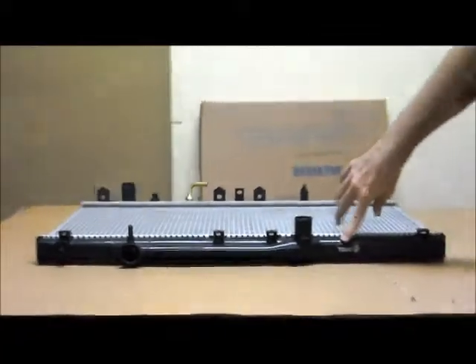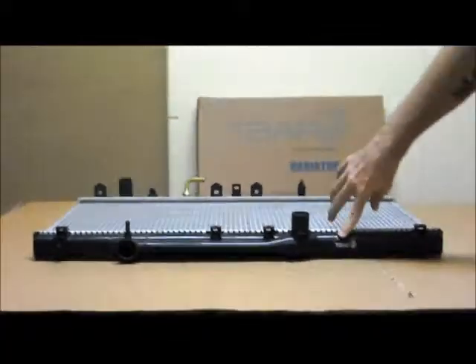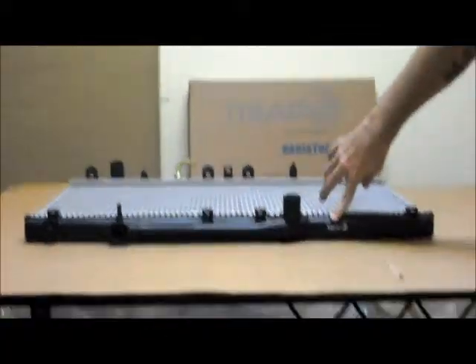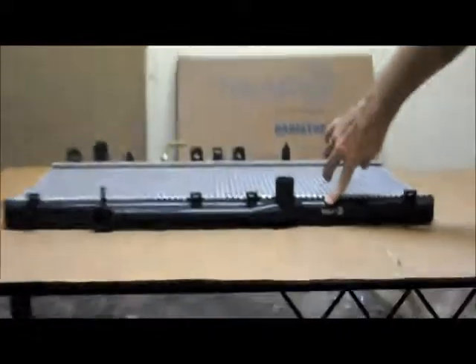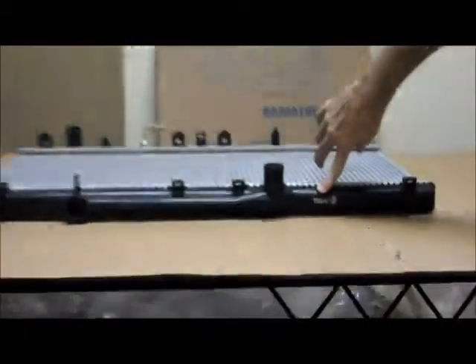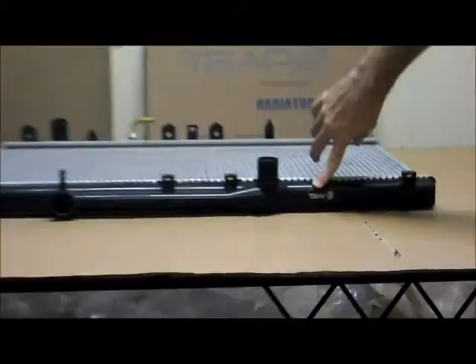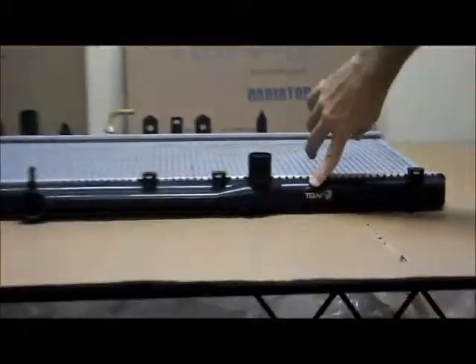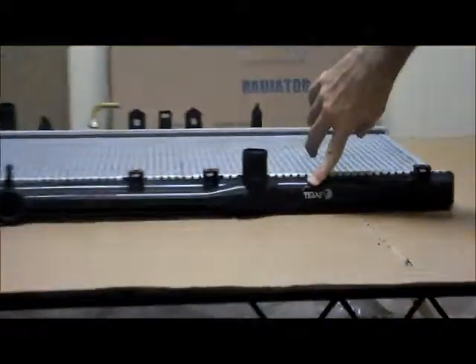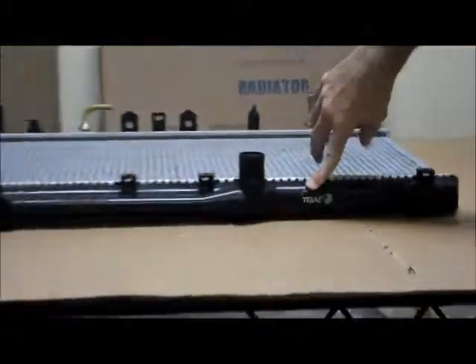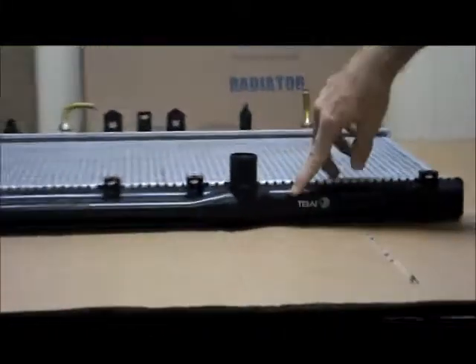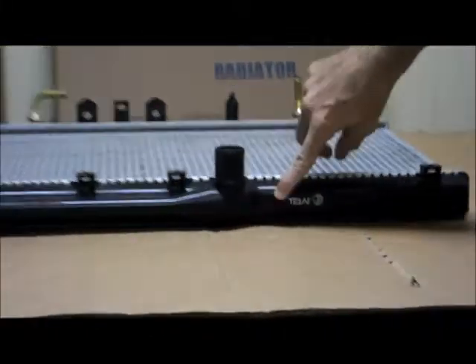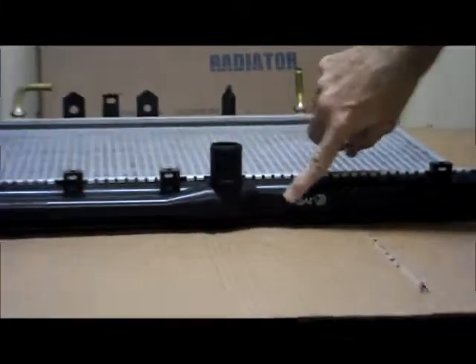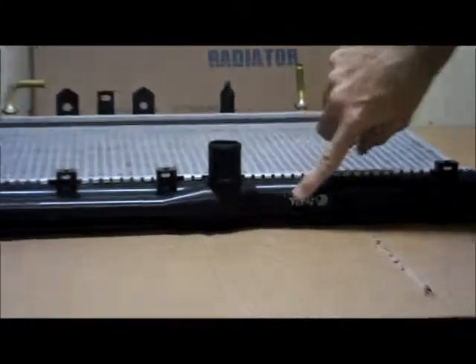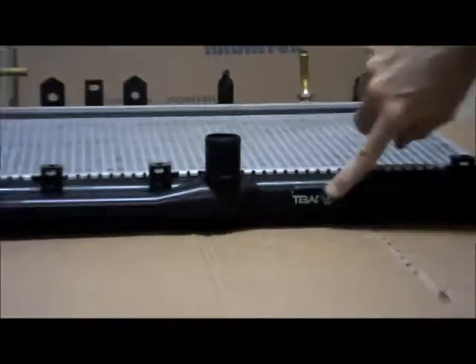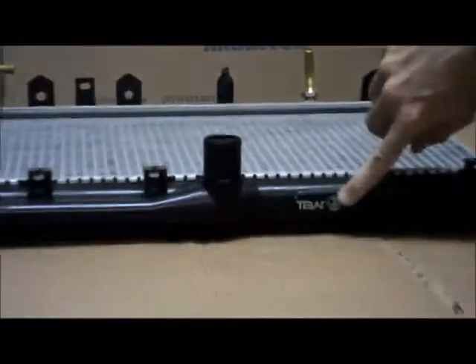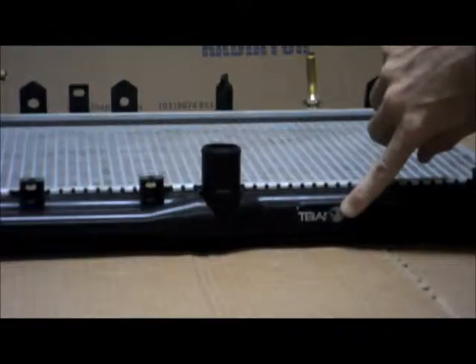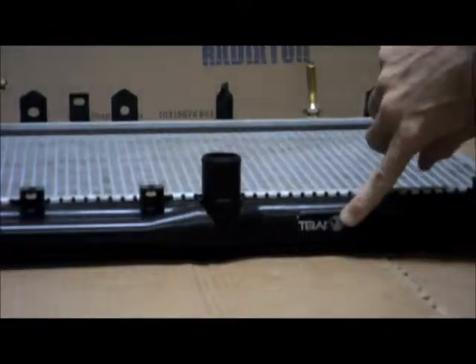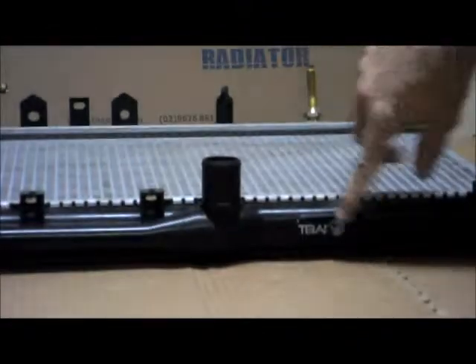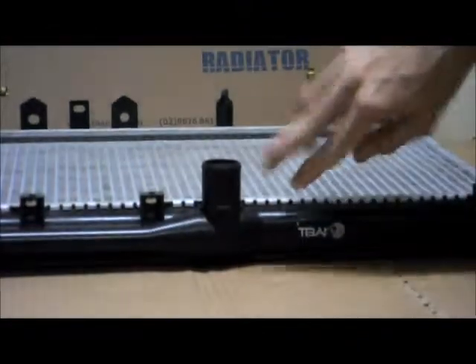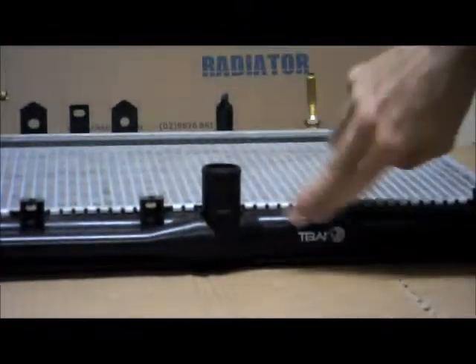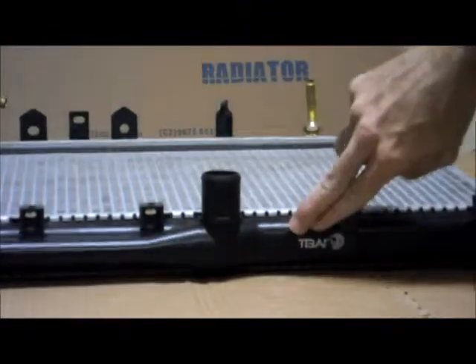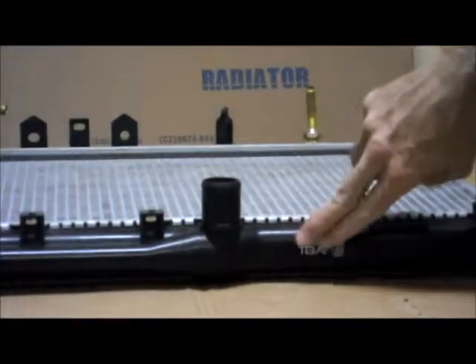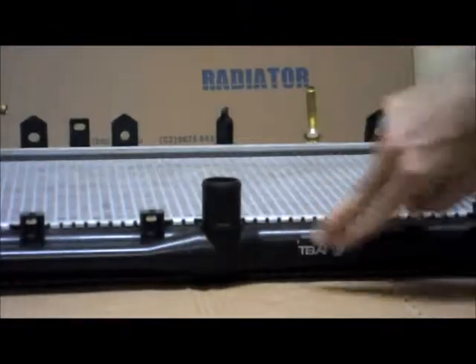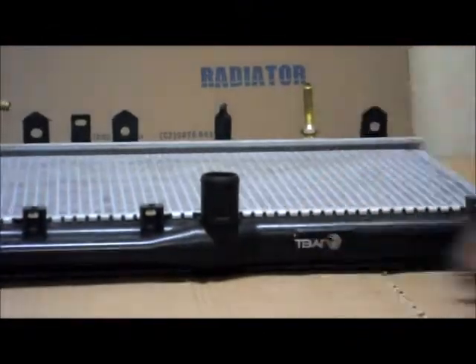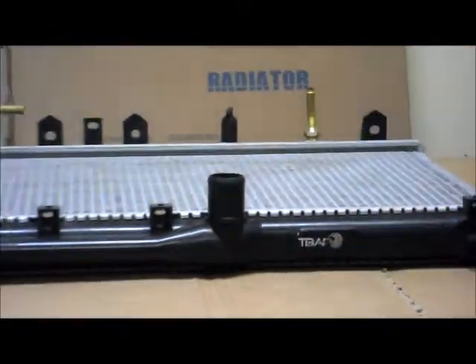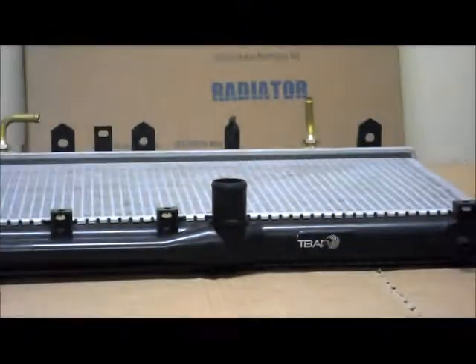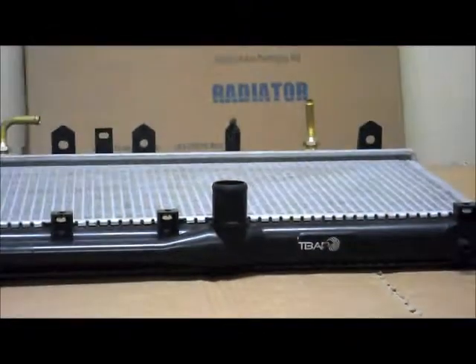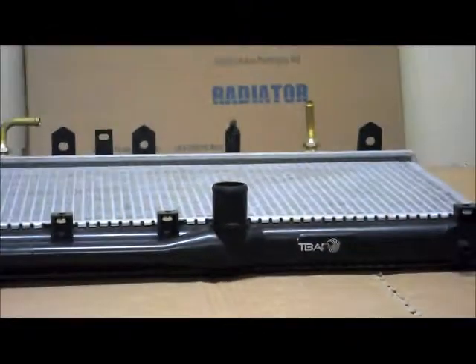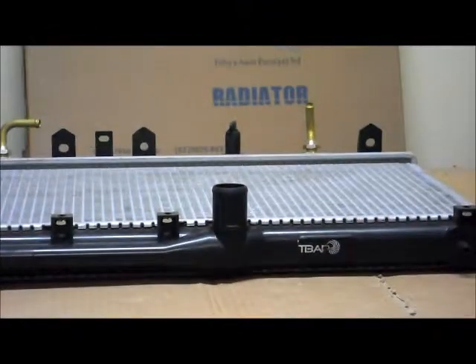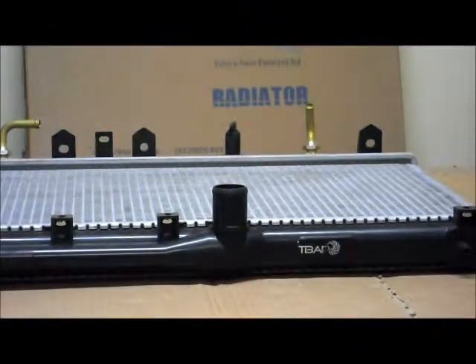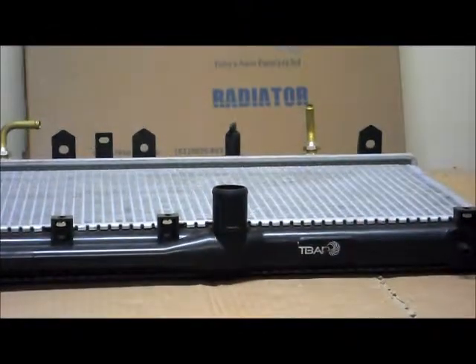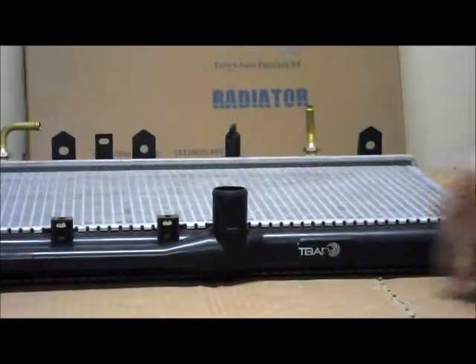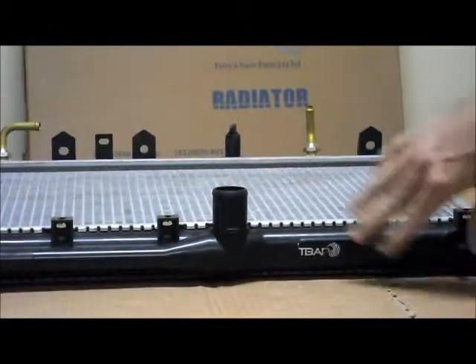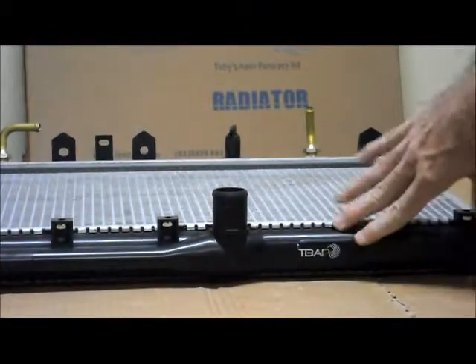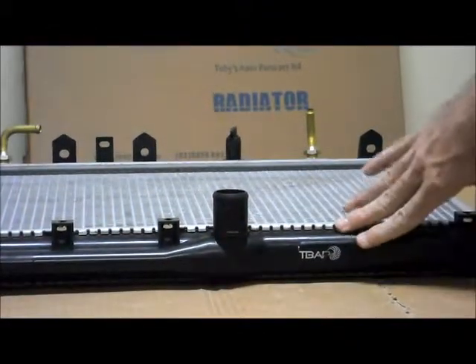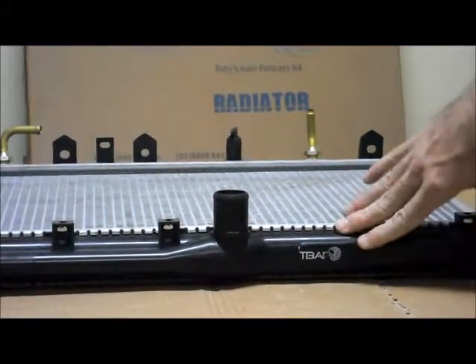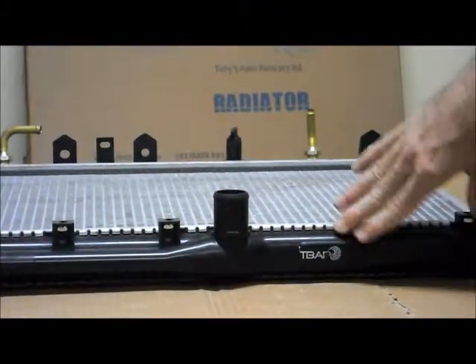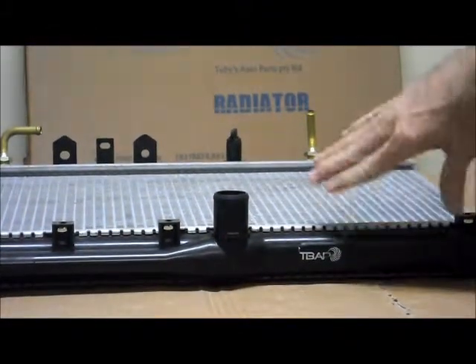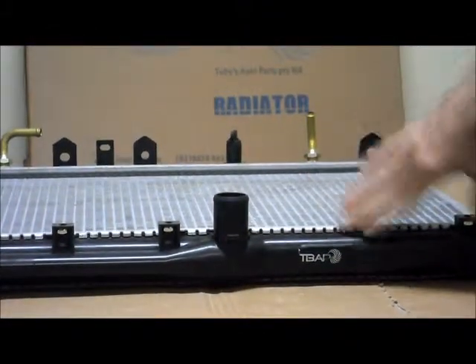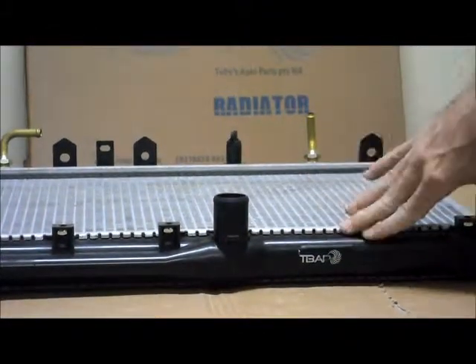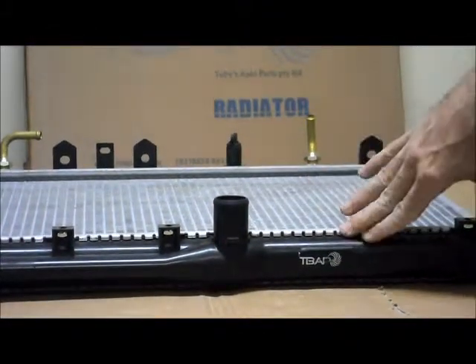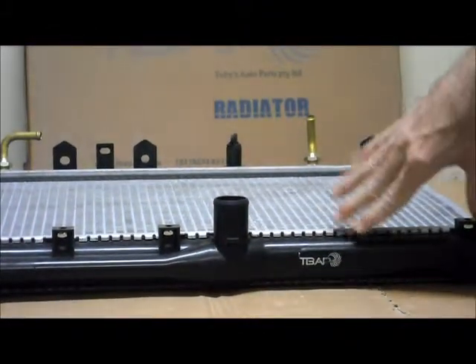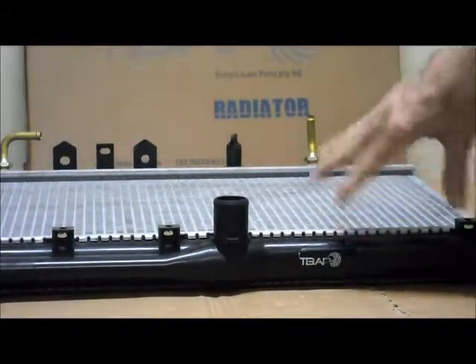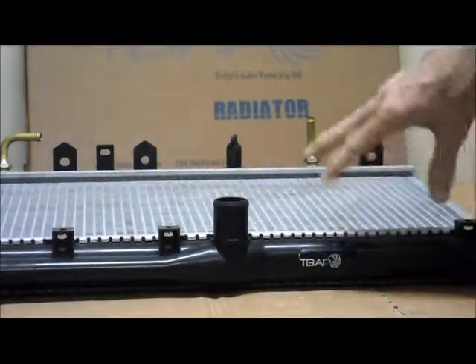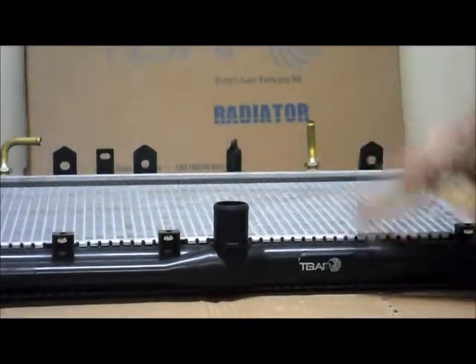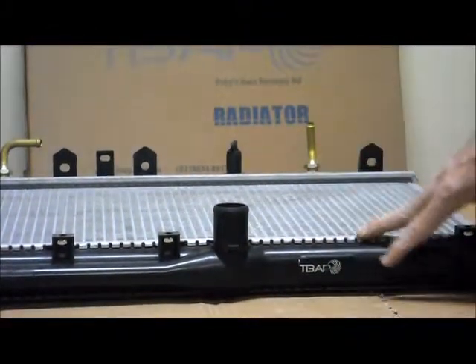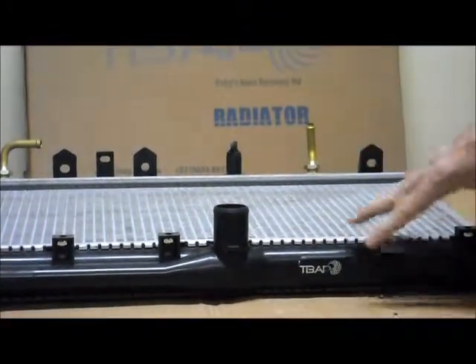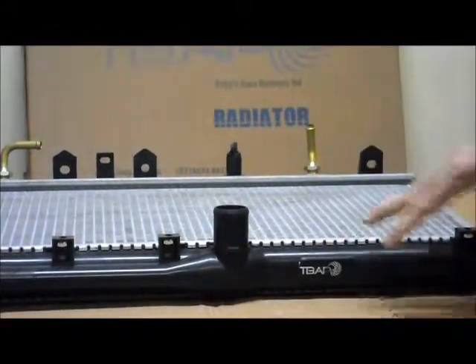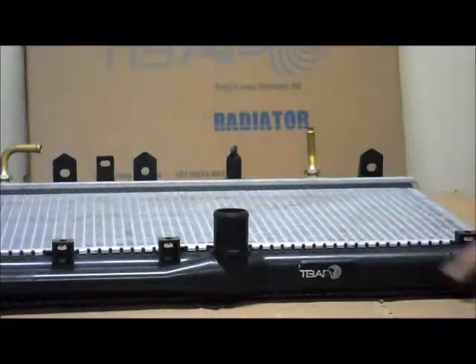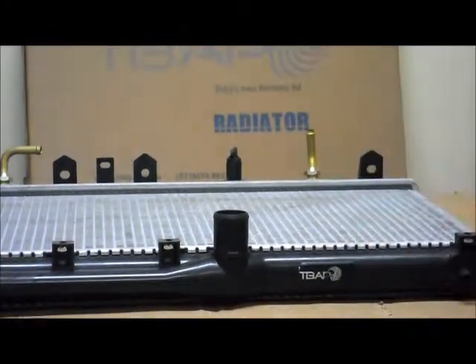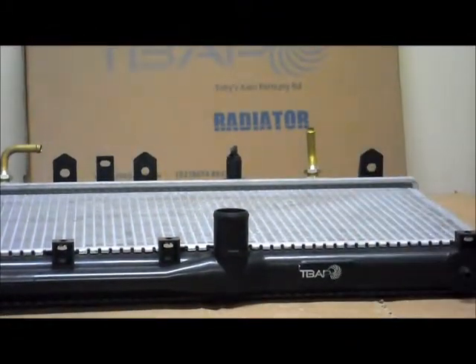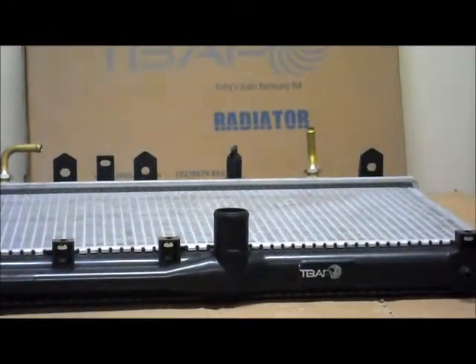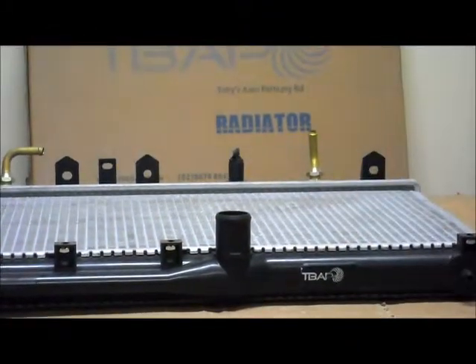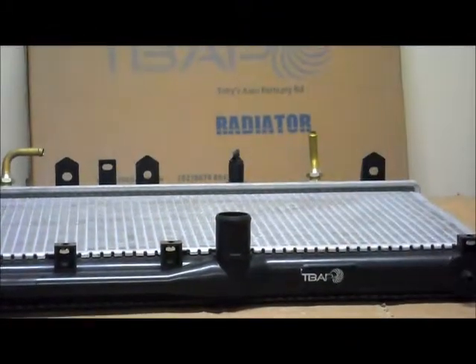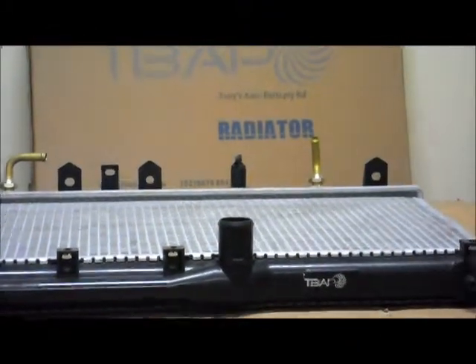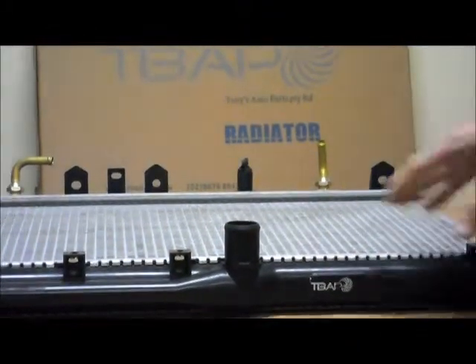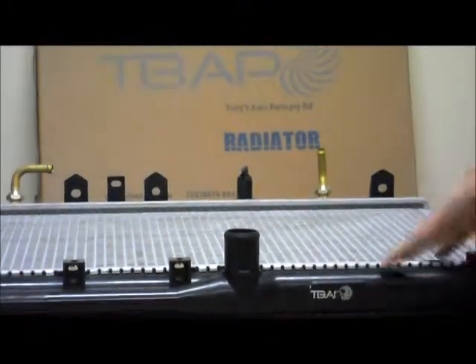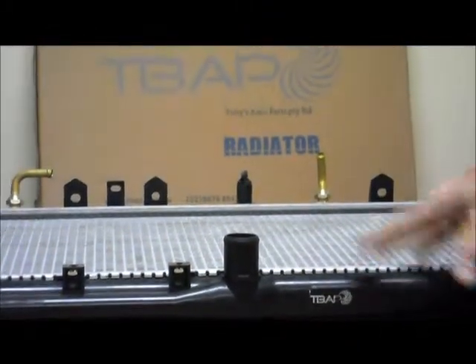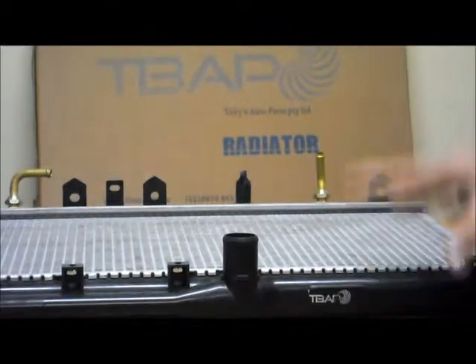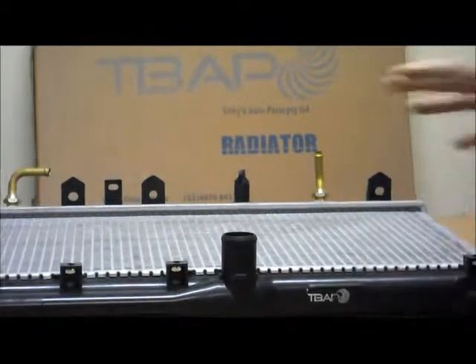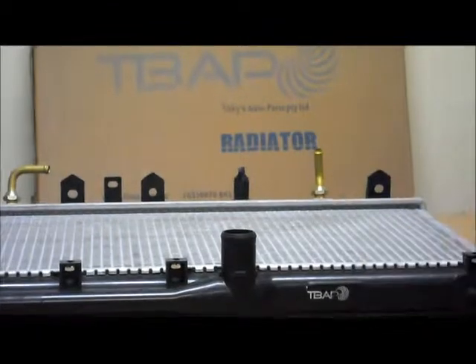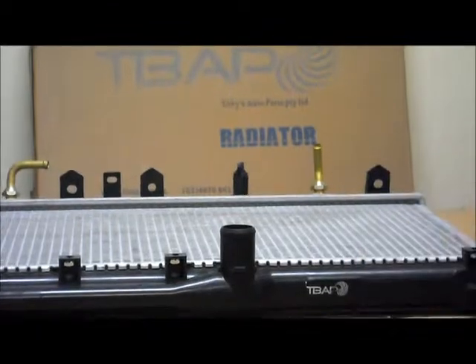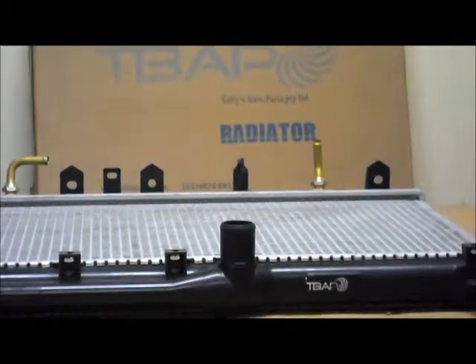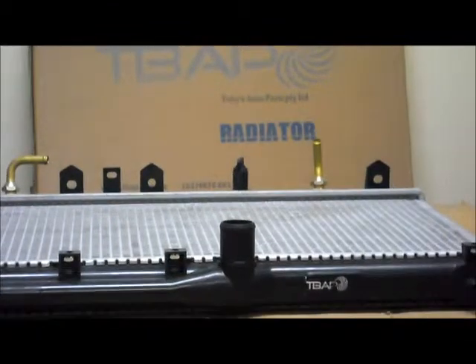You can also see at the top here we've got the Tobi's Auto Parts stamp on there, which shows you that this has come from our factory and it is a high quality part.